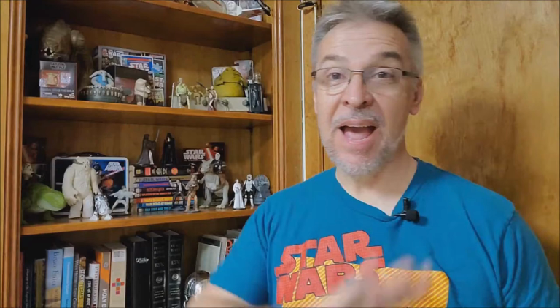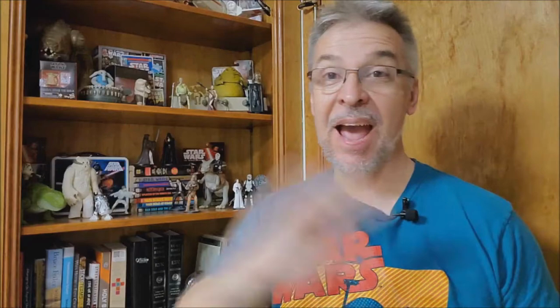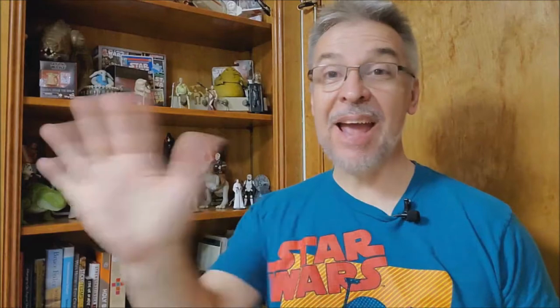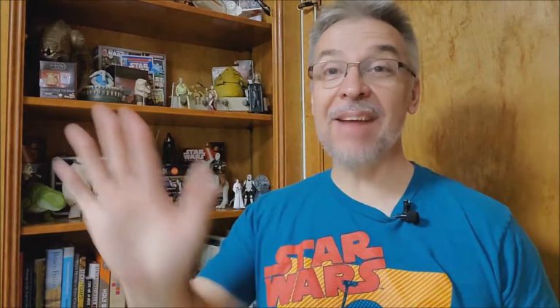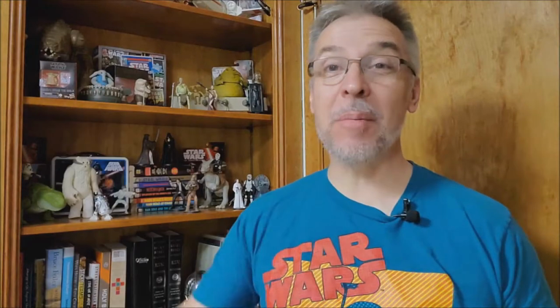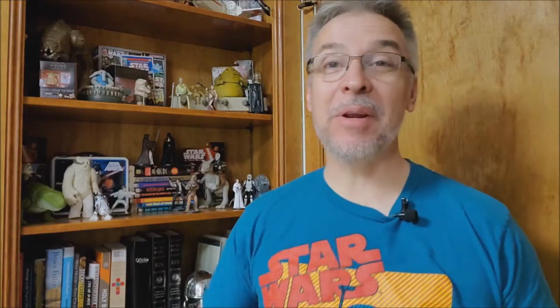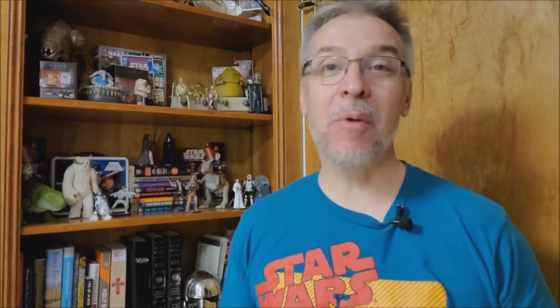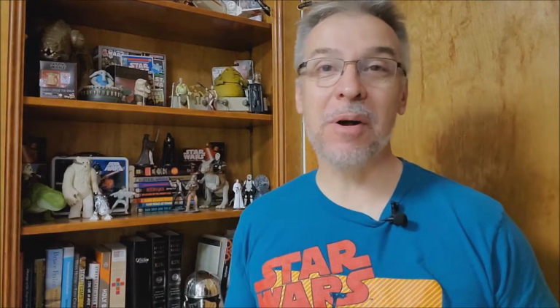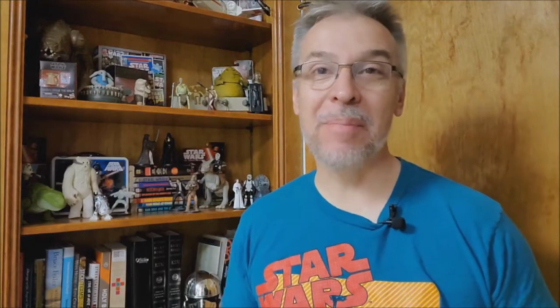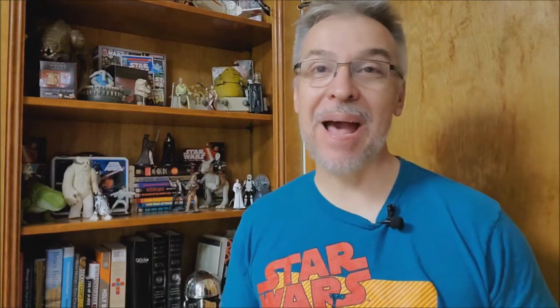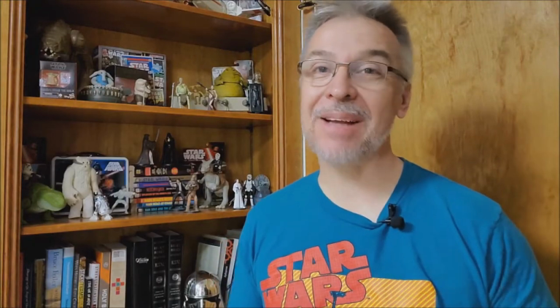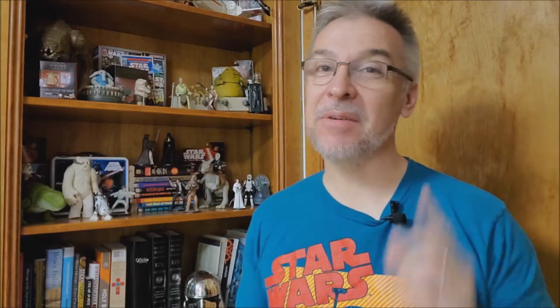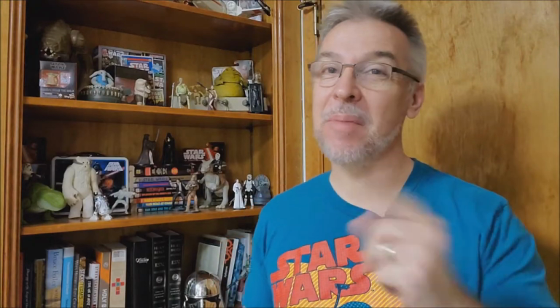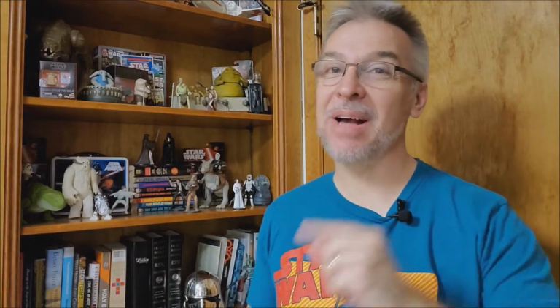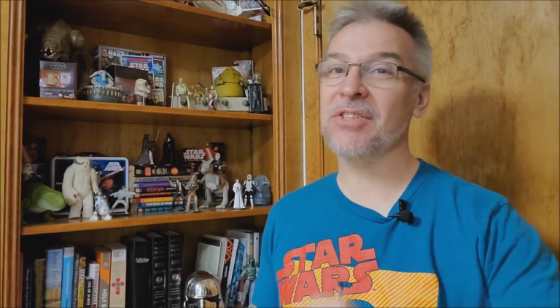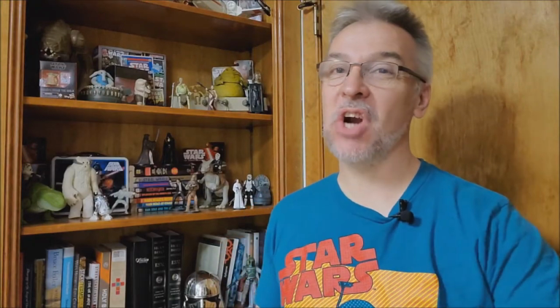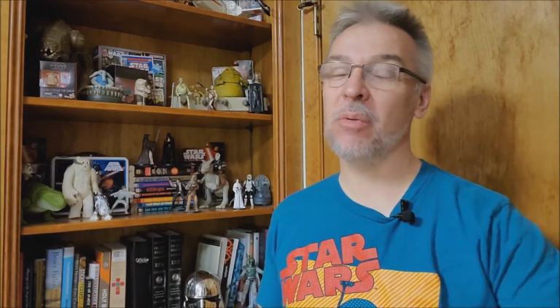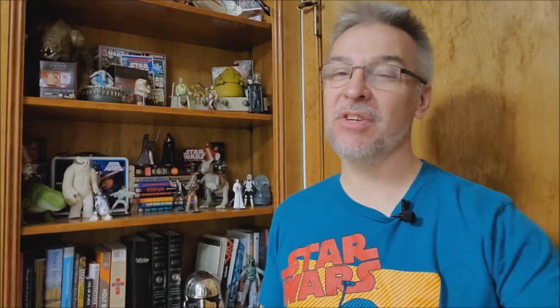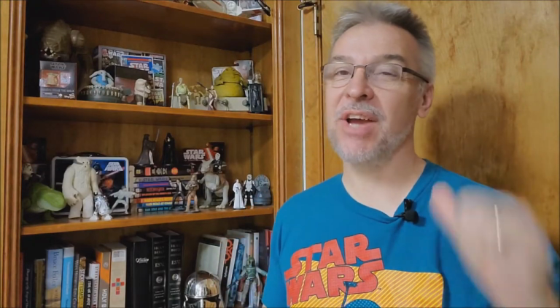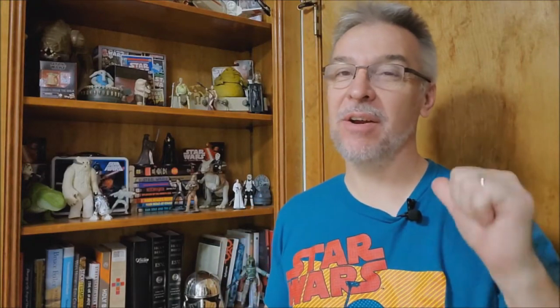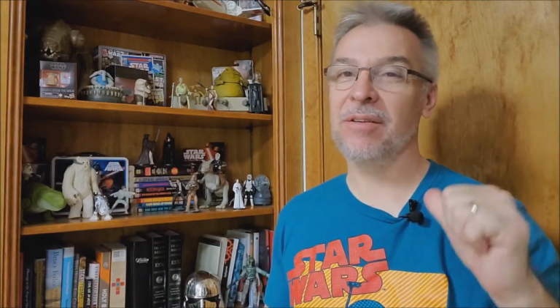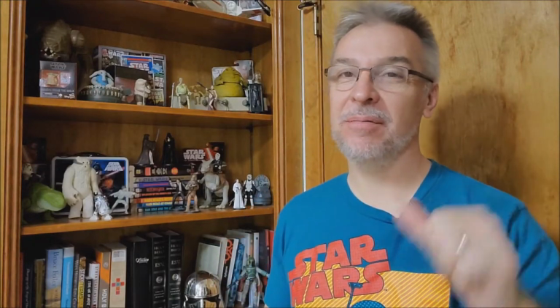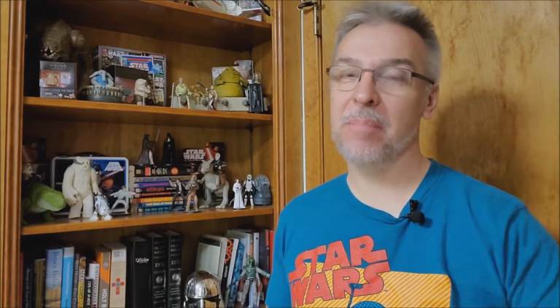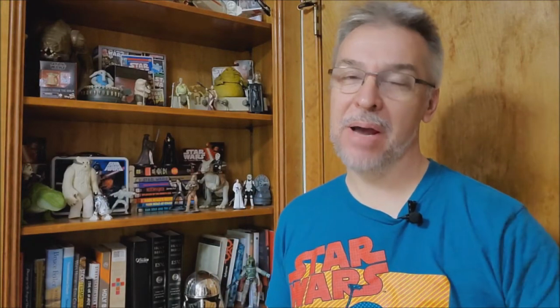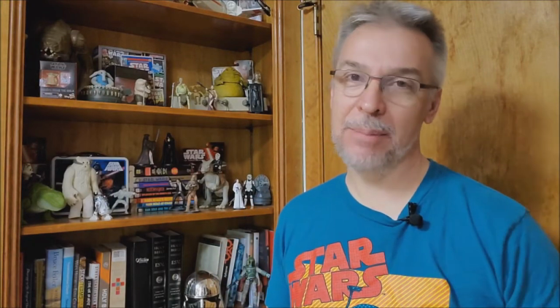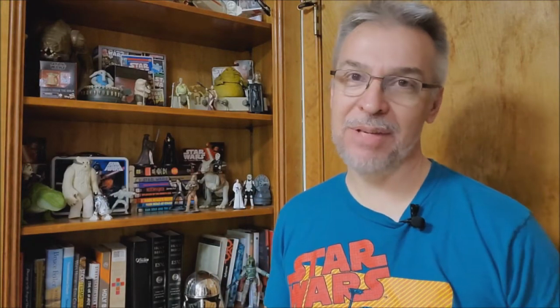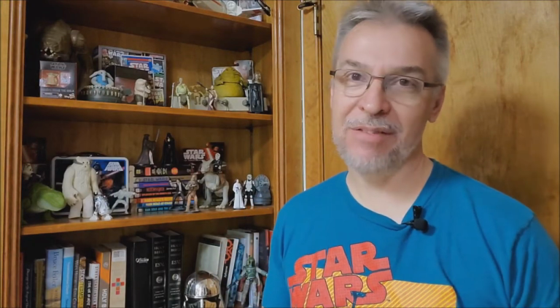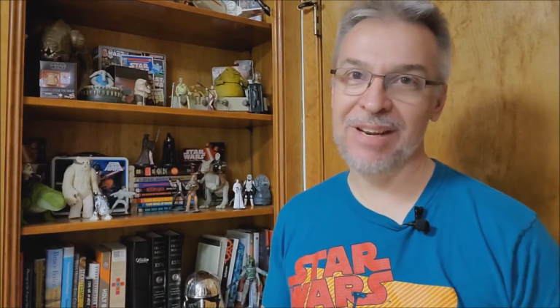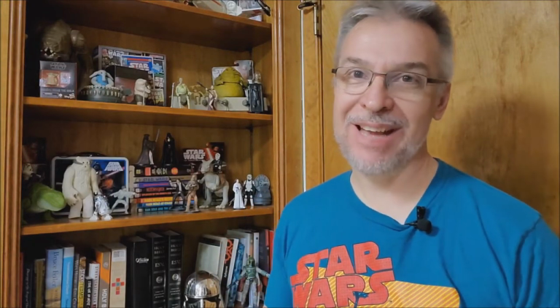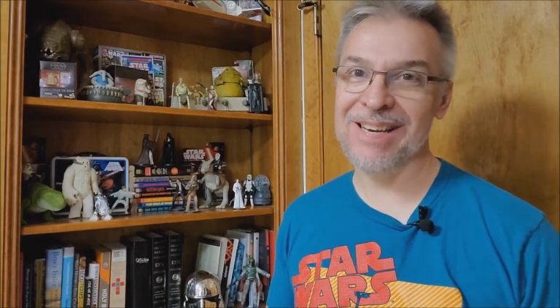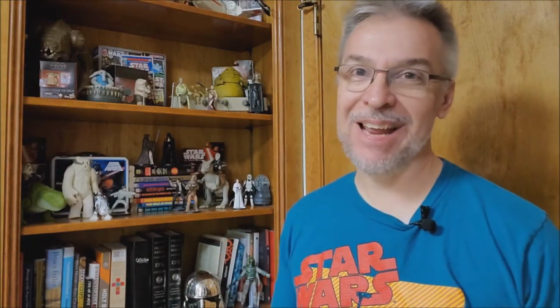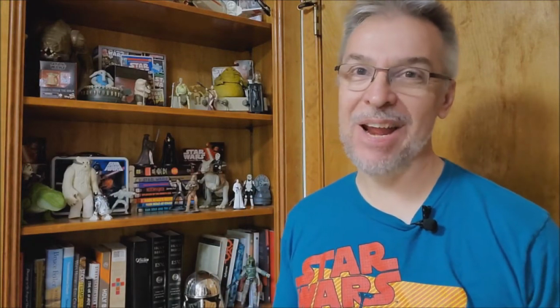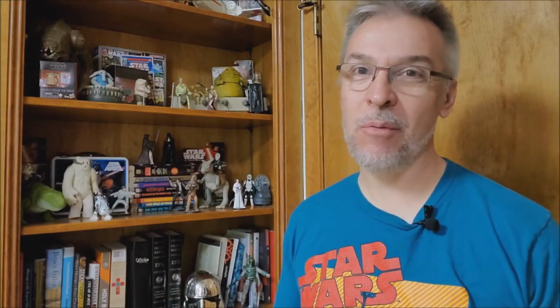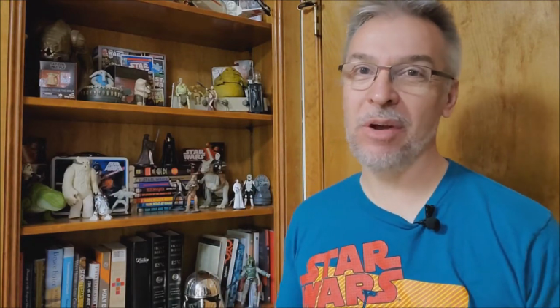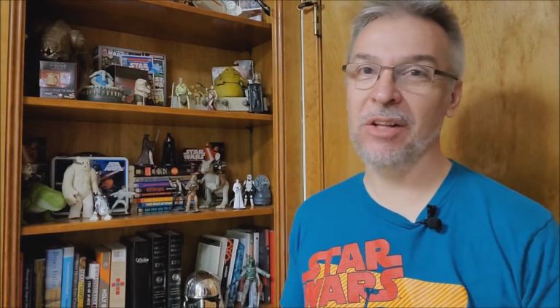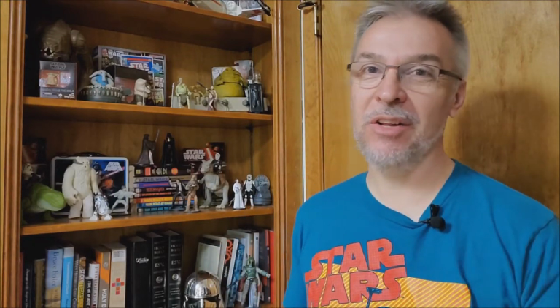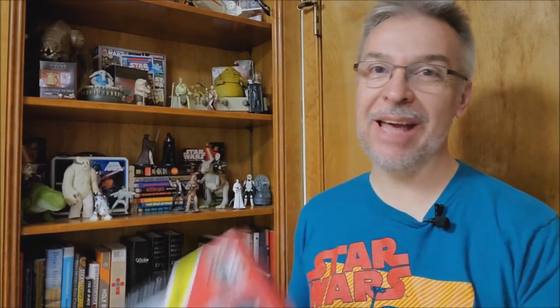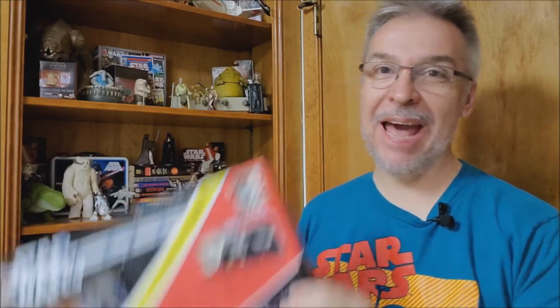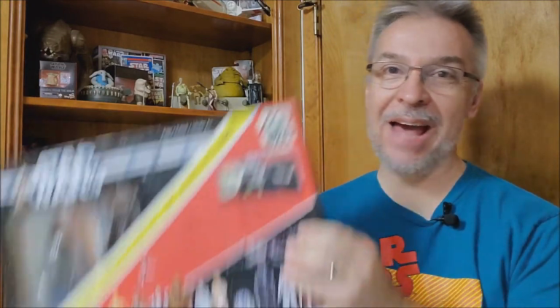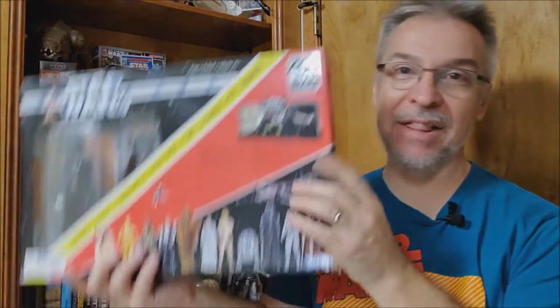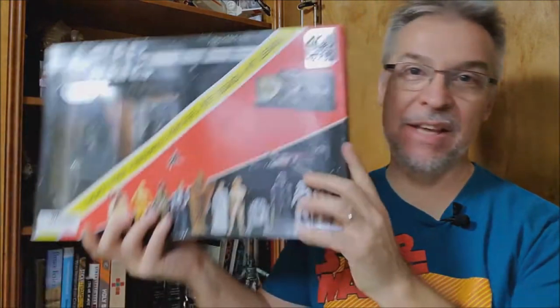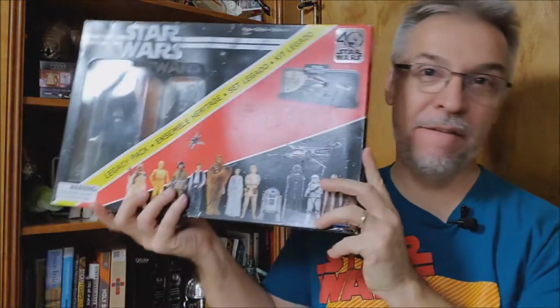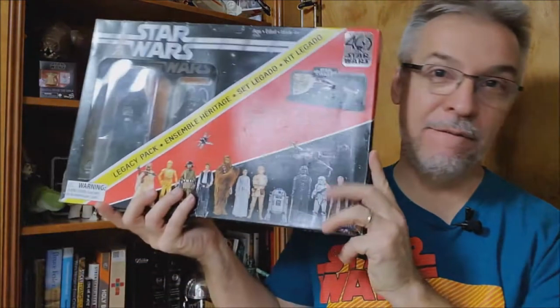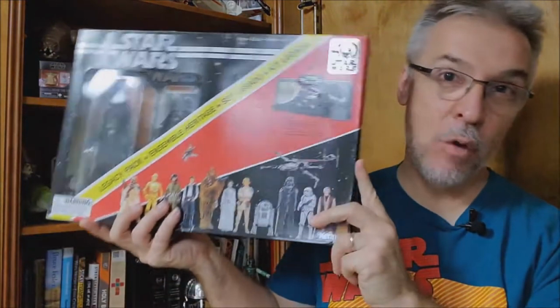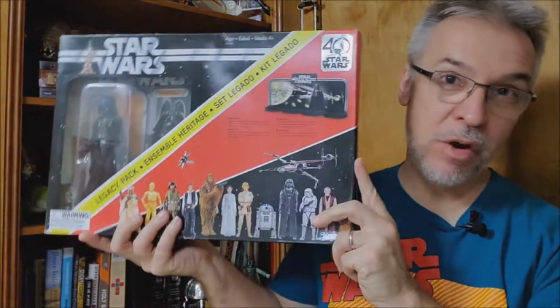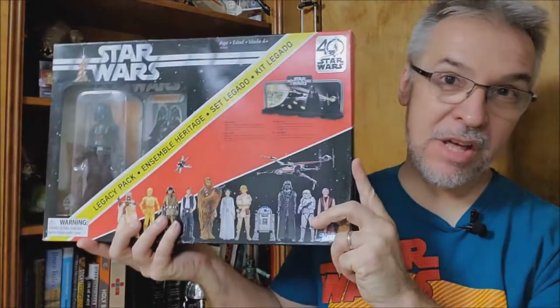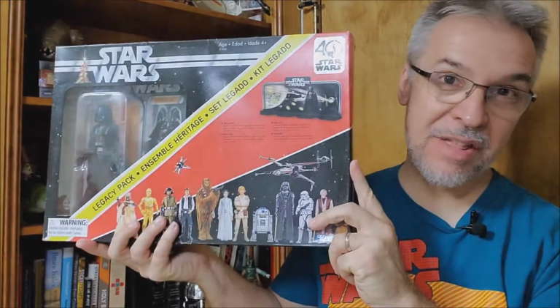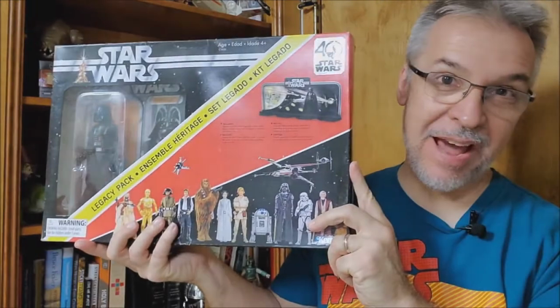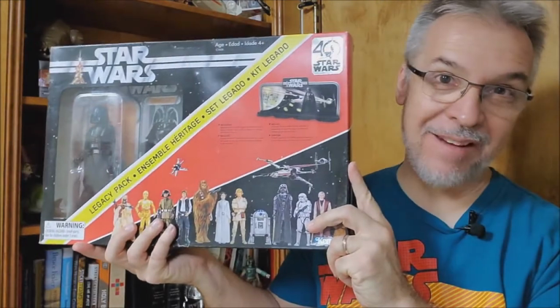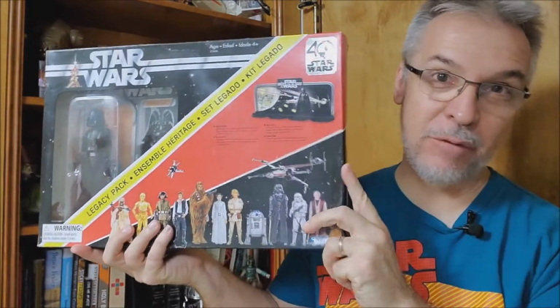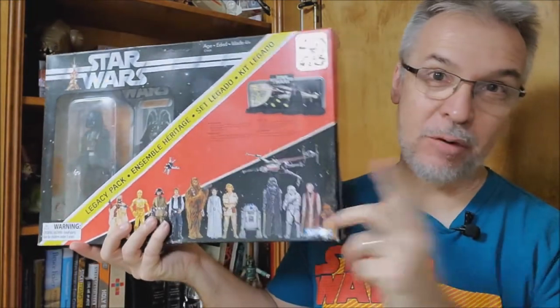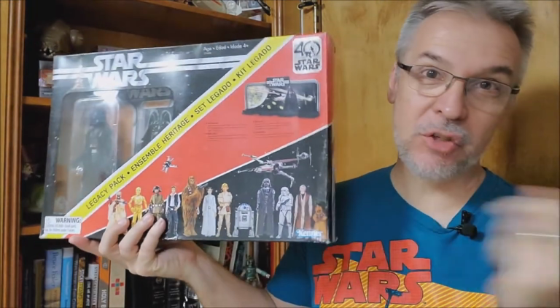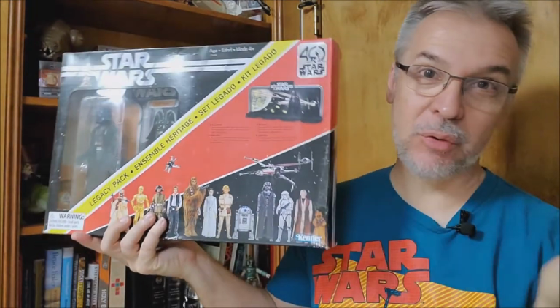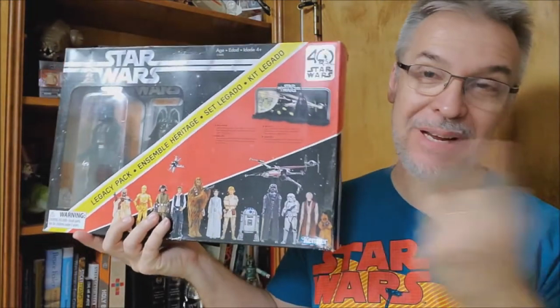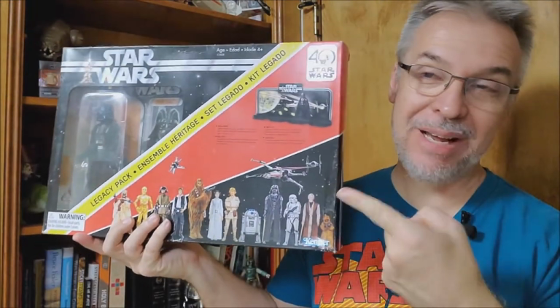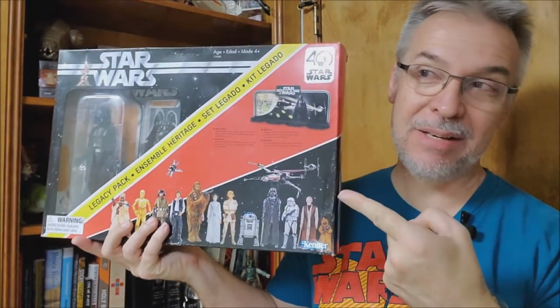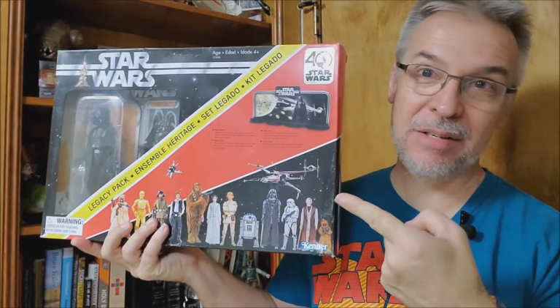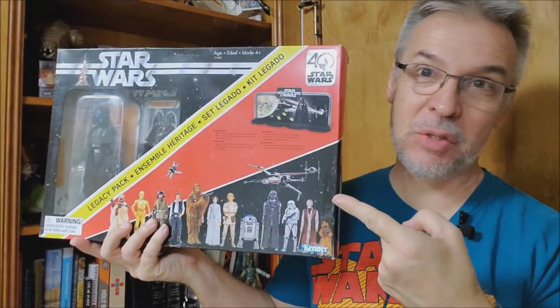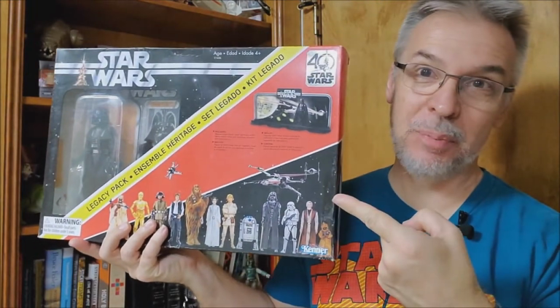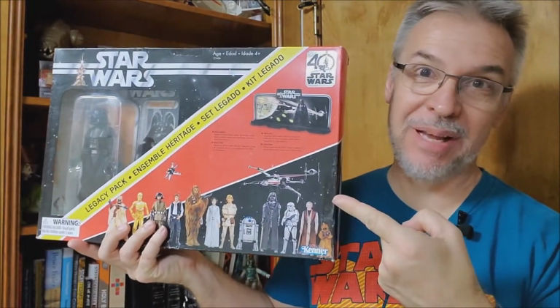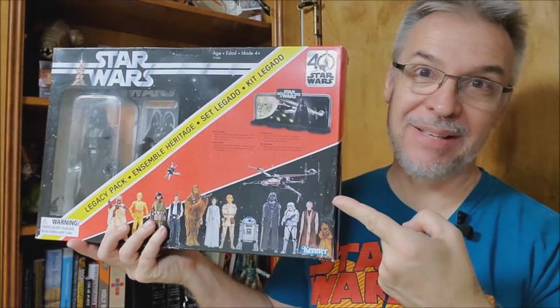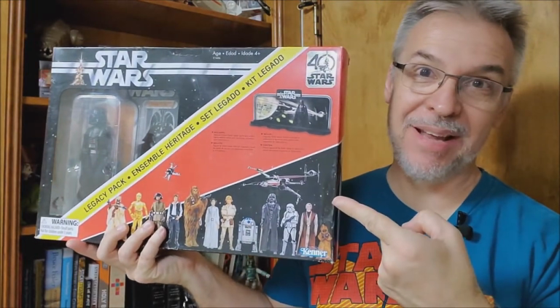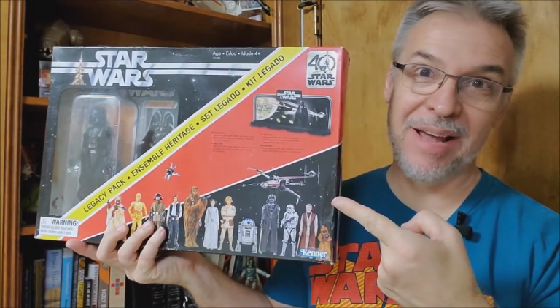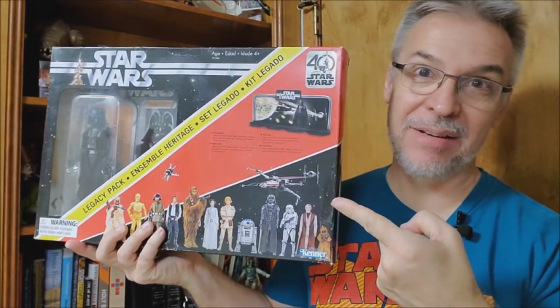Hey everybody, welcome back to my Star Wars channel. My name is David, and today we're going to look at the 40th anniversary display stand.